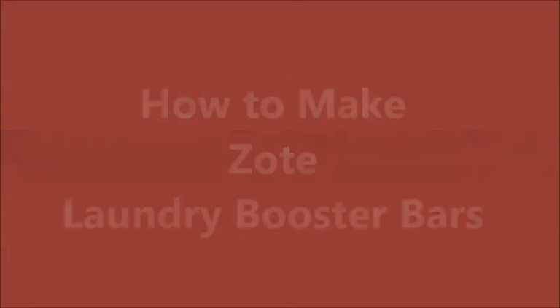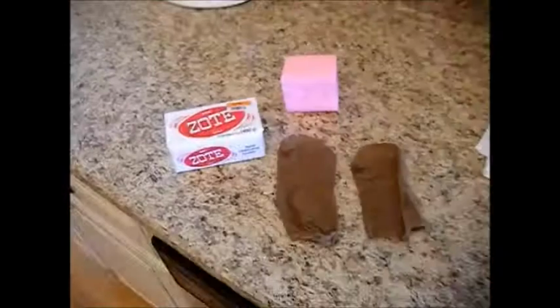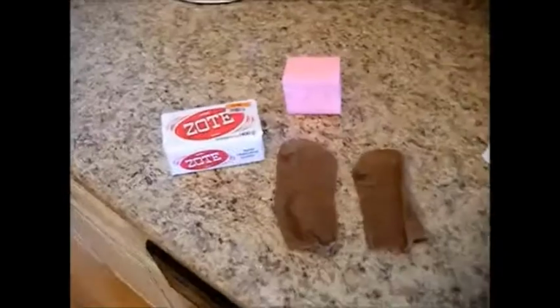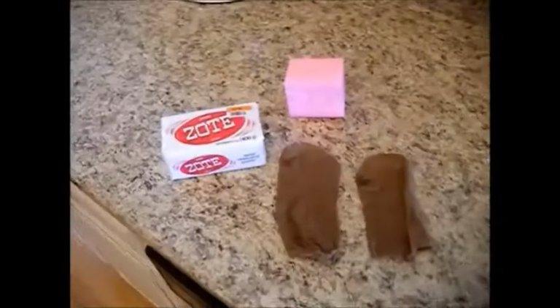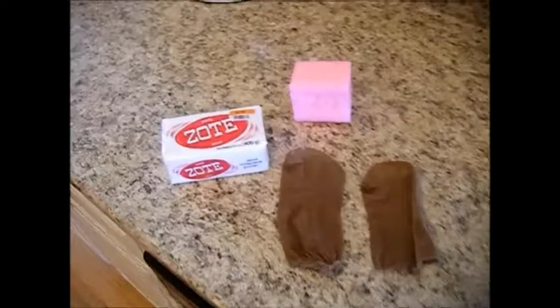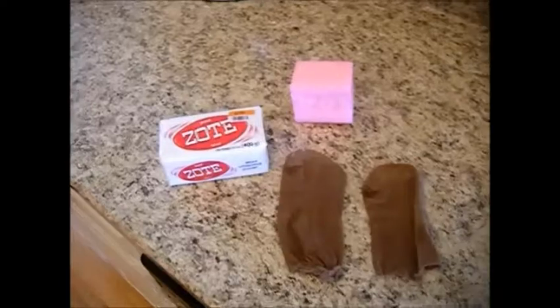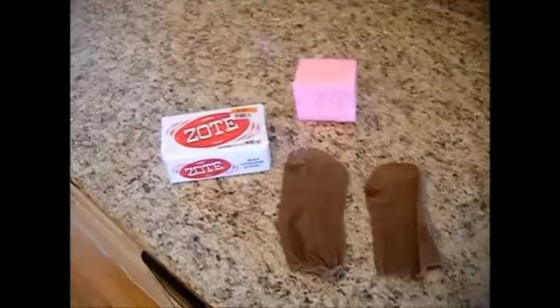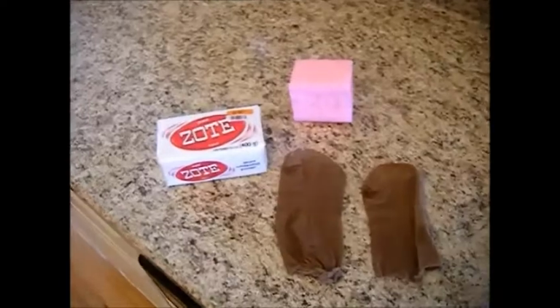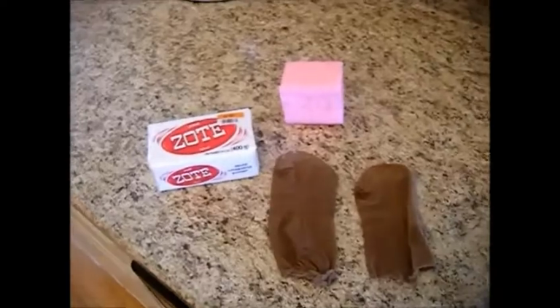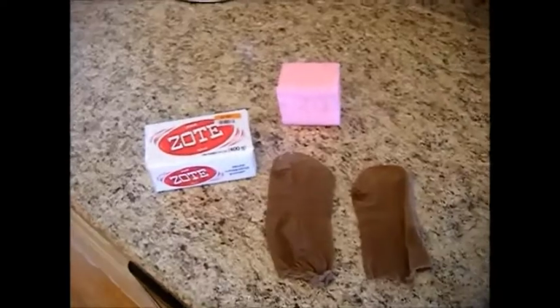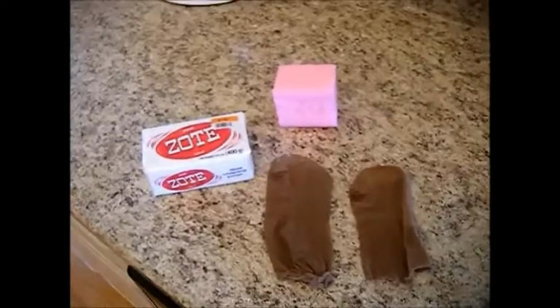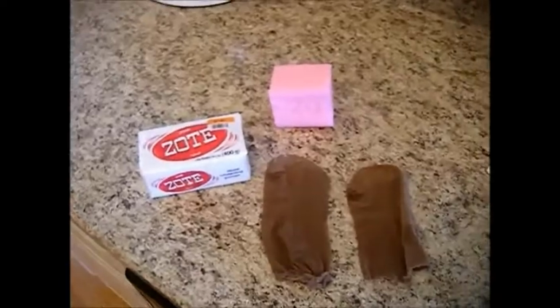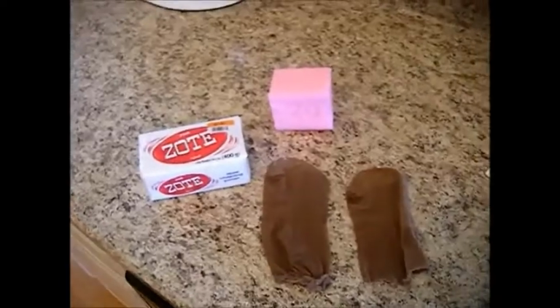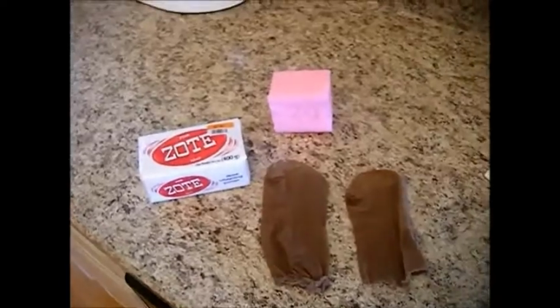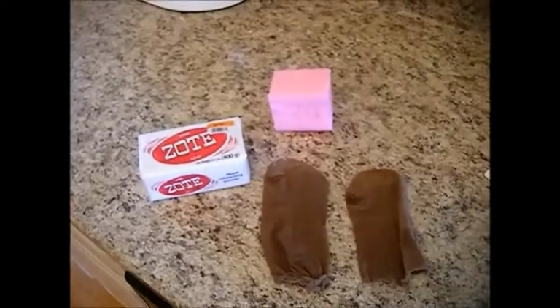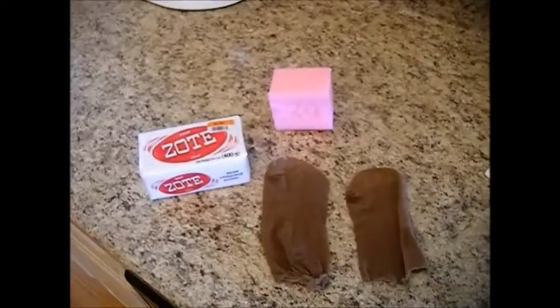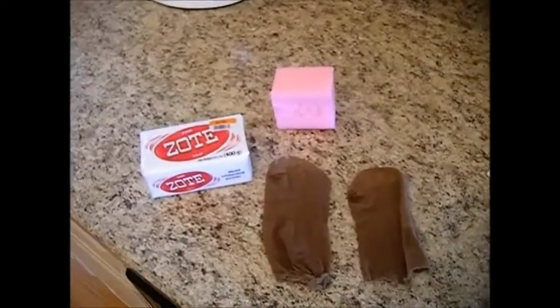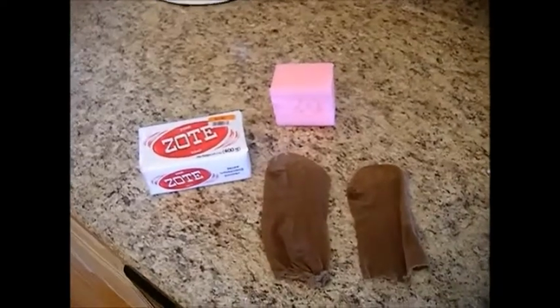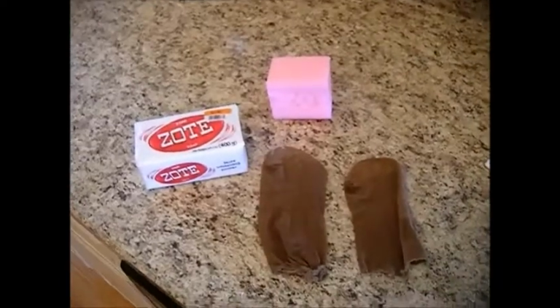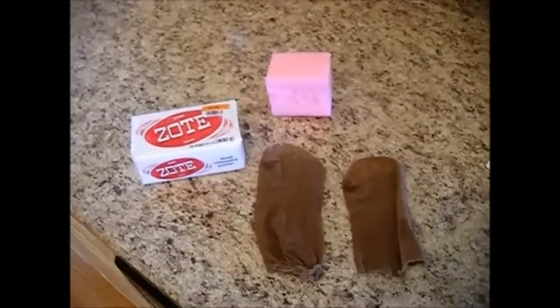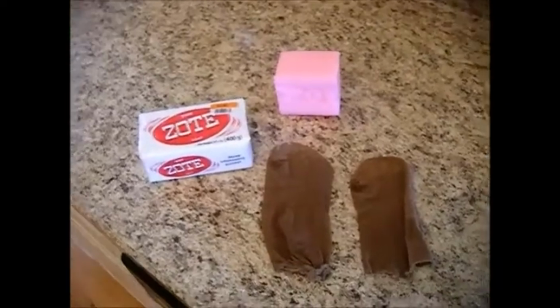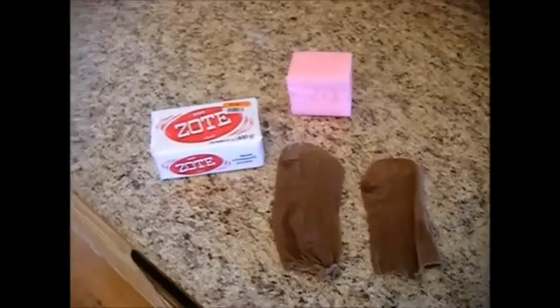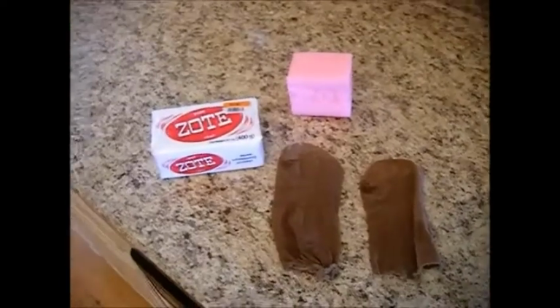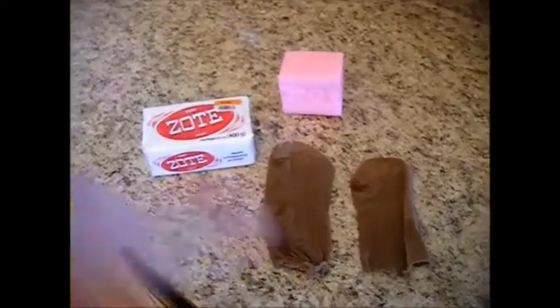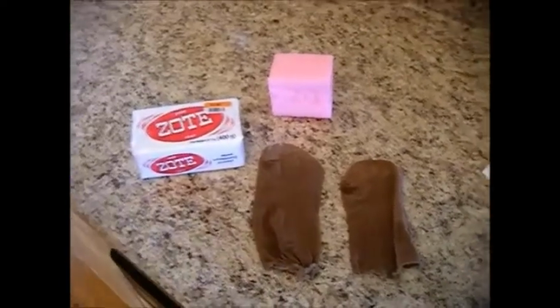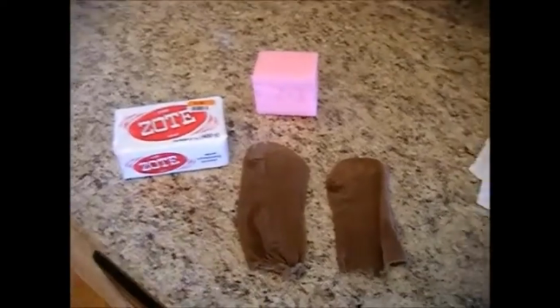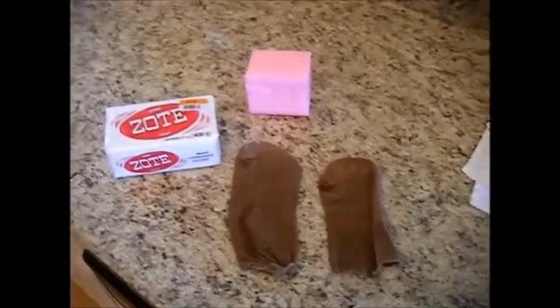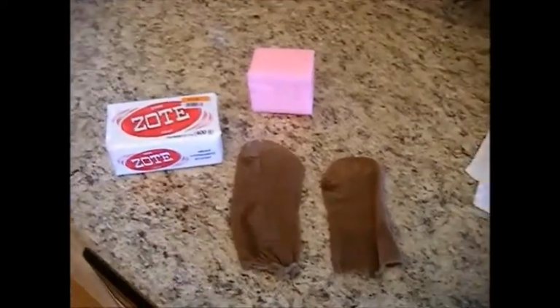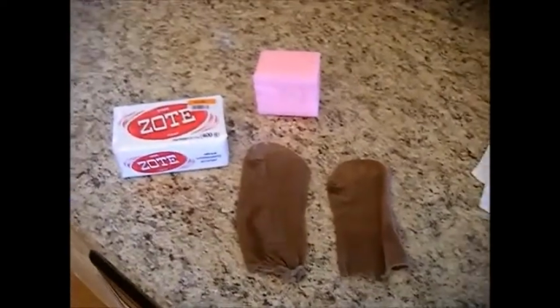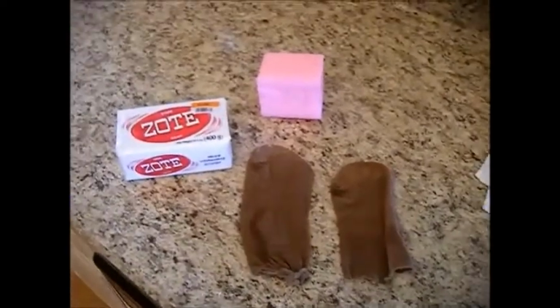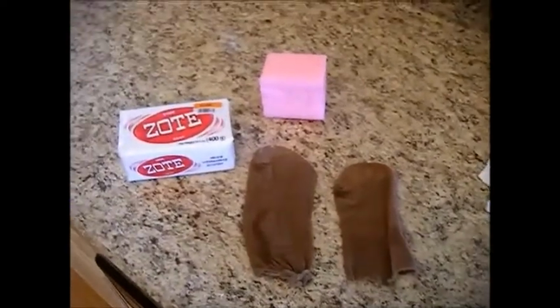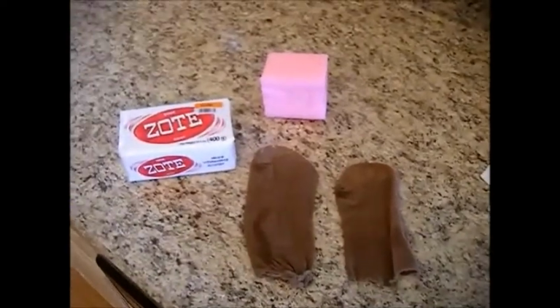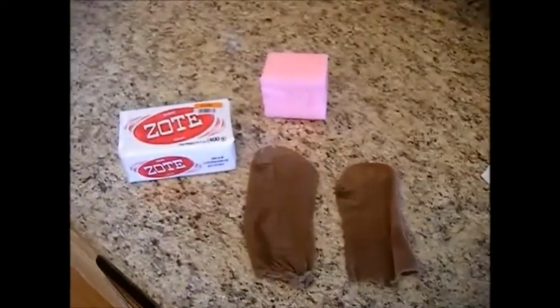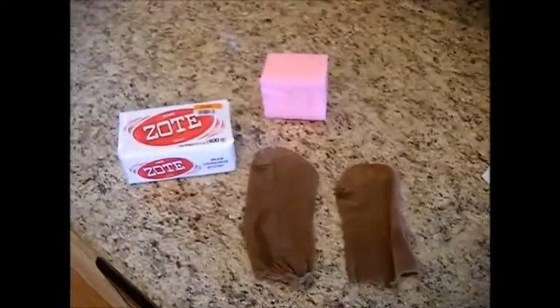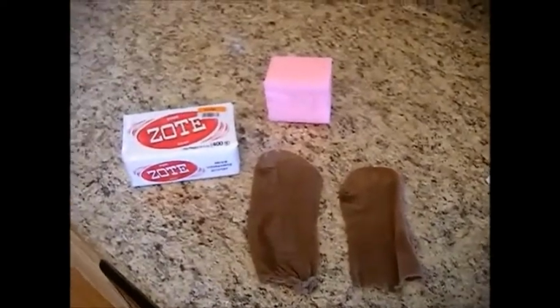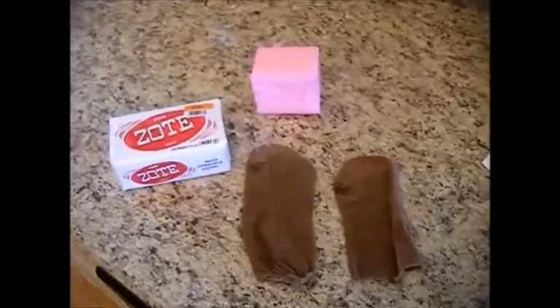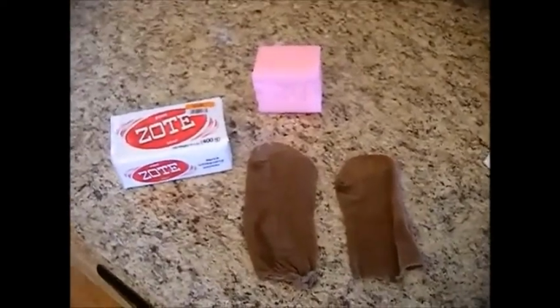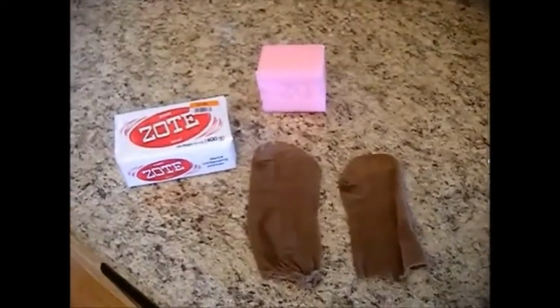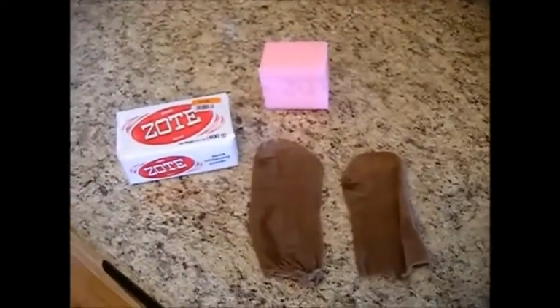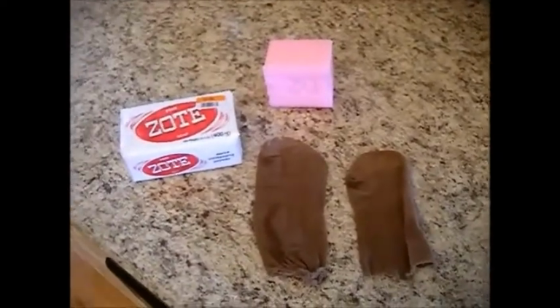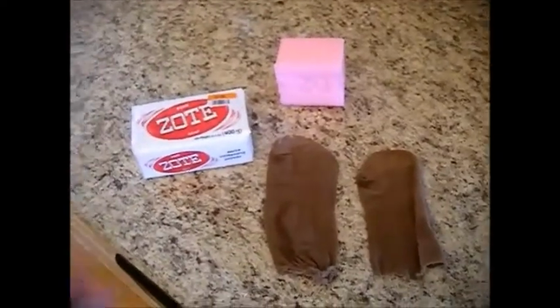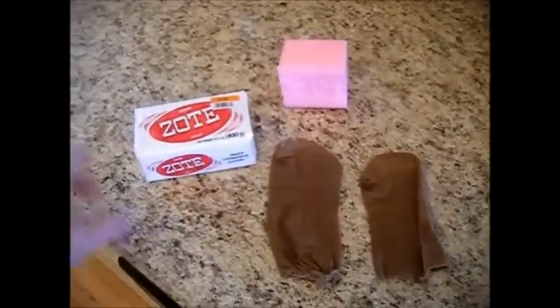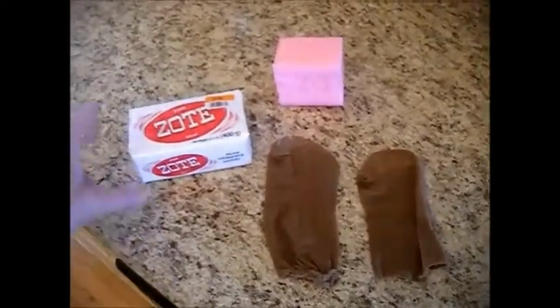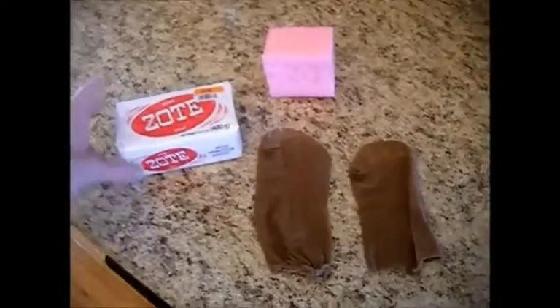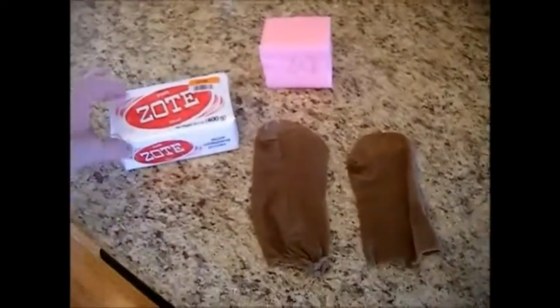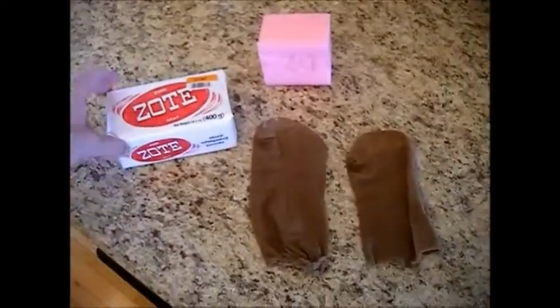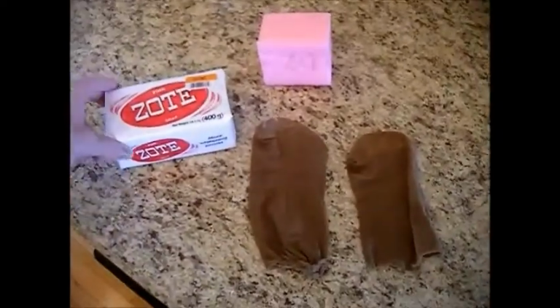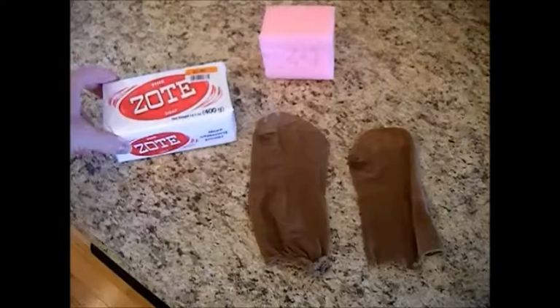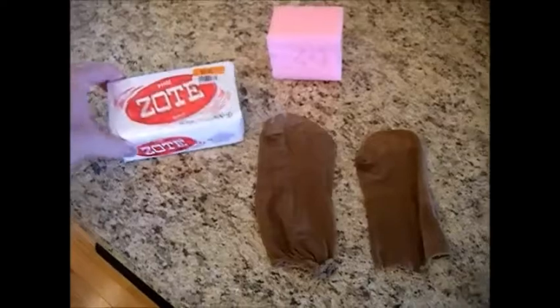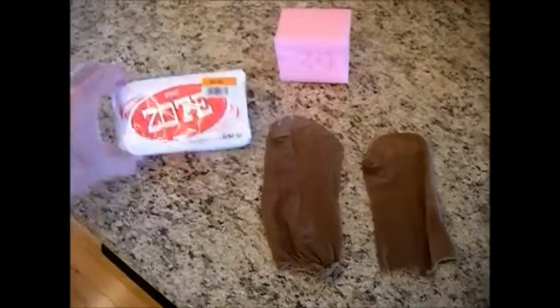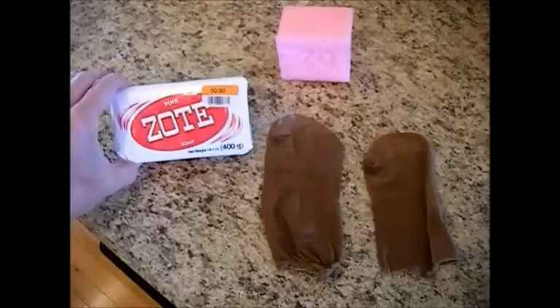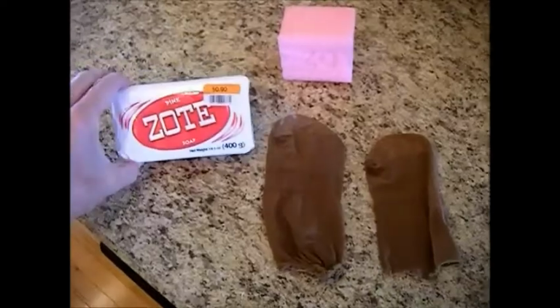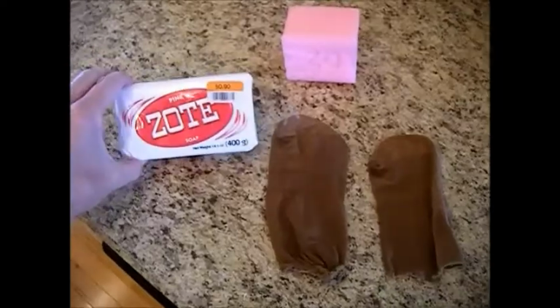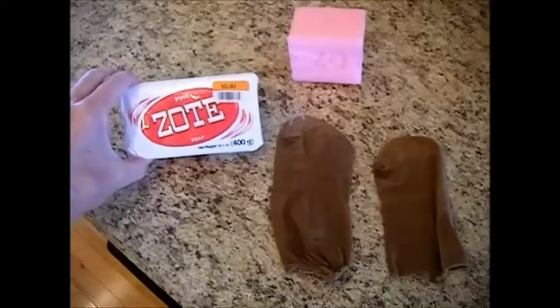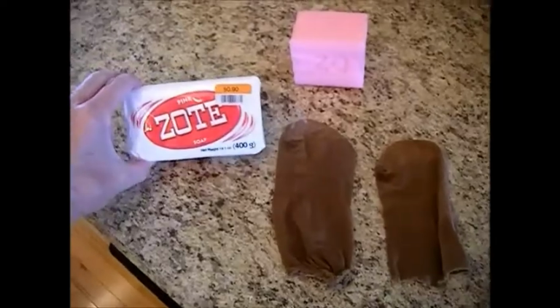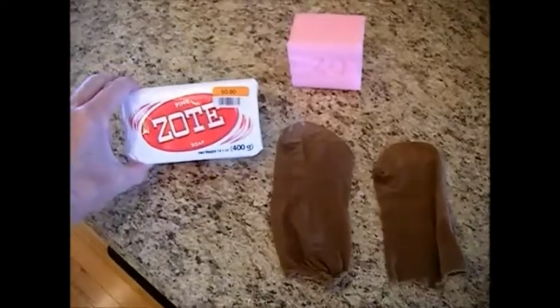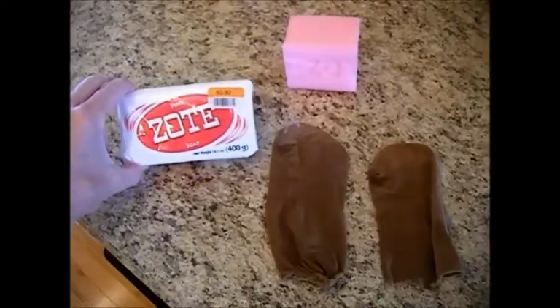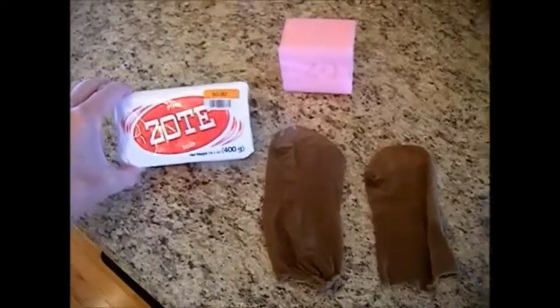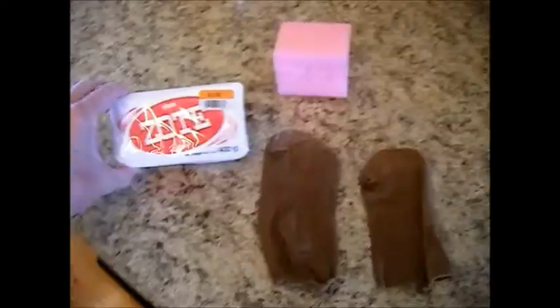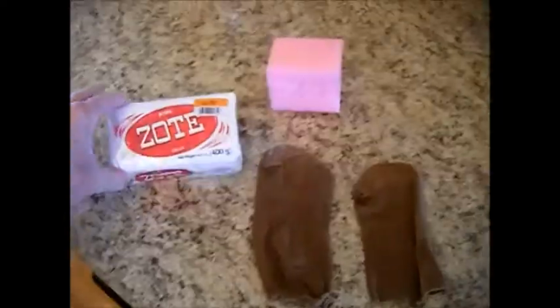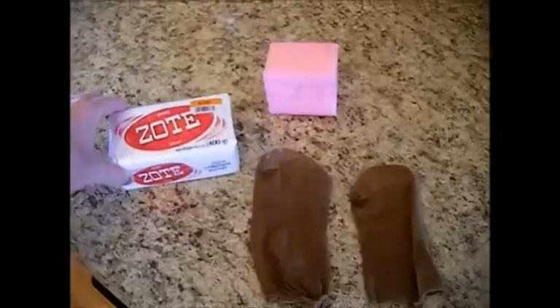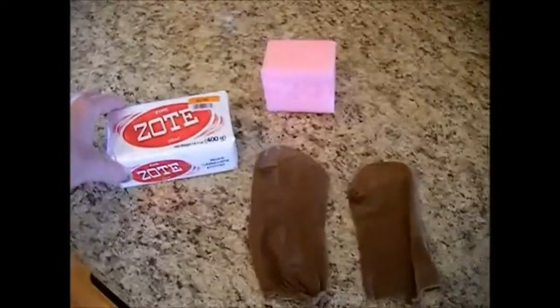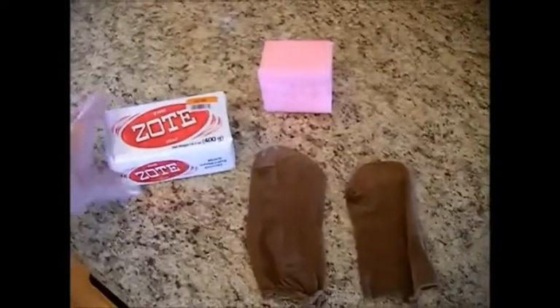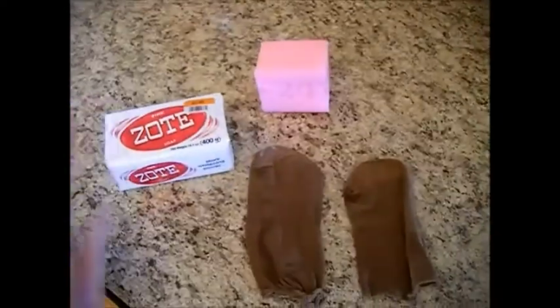Hi, this is Chef Janie Pendleton, and we're heading back into the laundry room. Yes, again, I'm going to give you another Zote Soap tip.